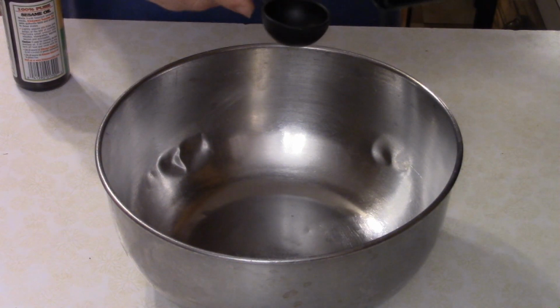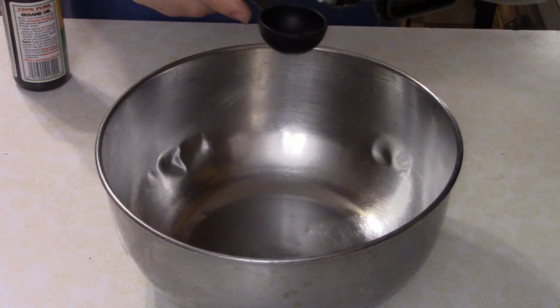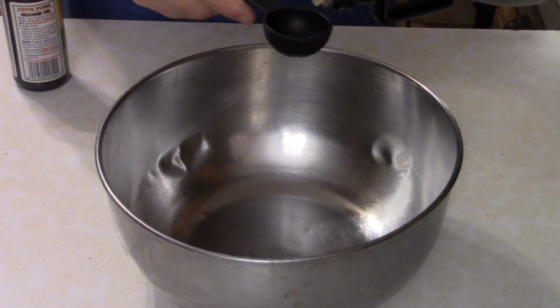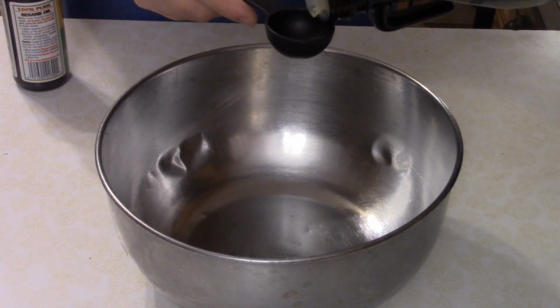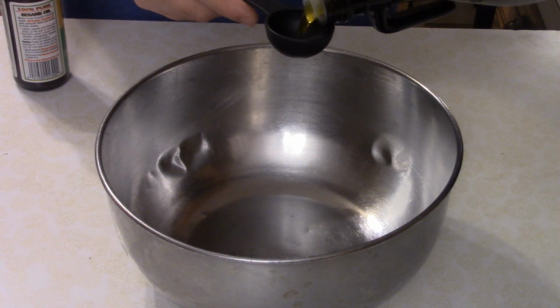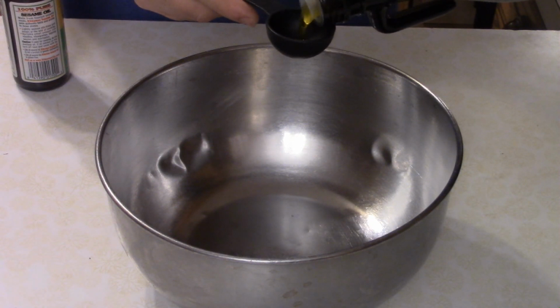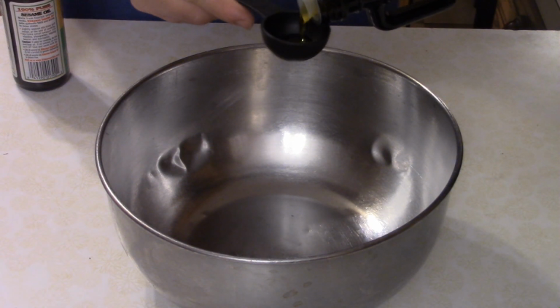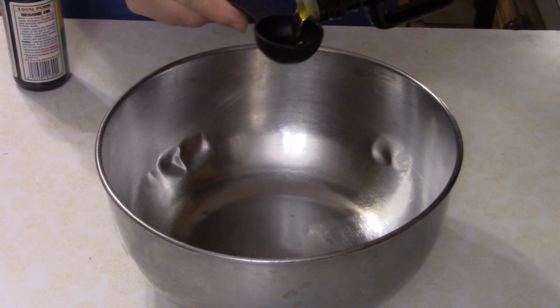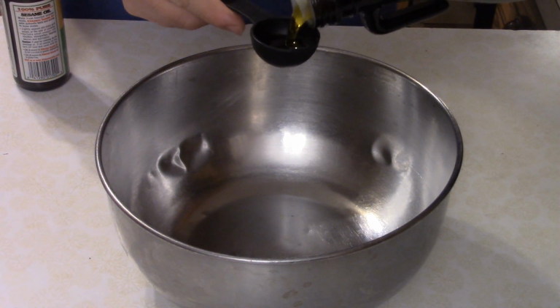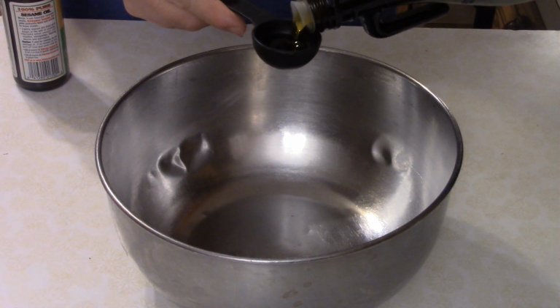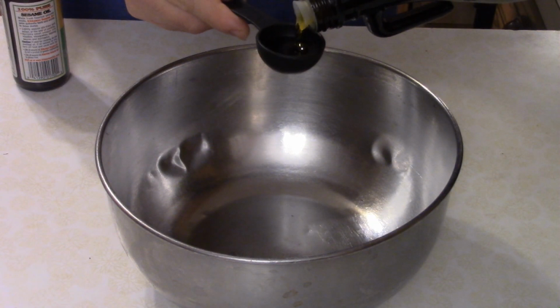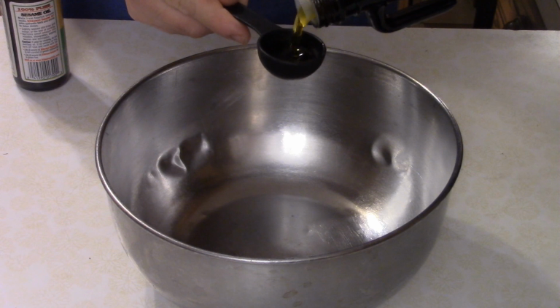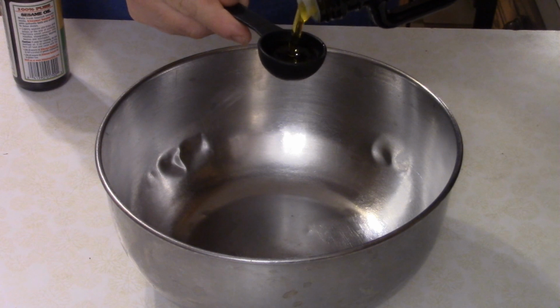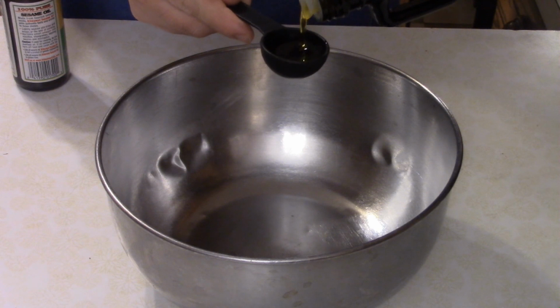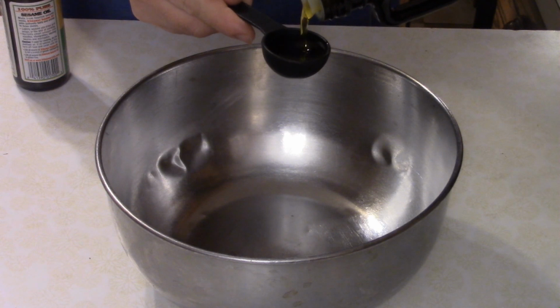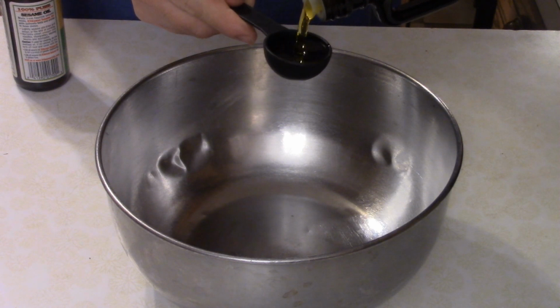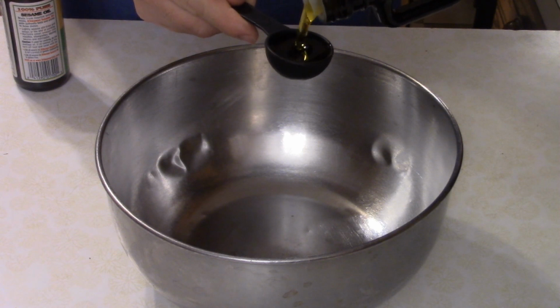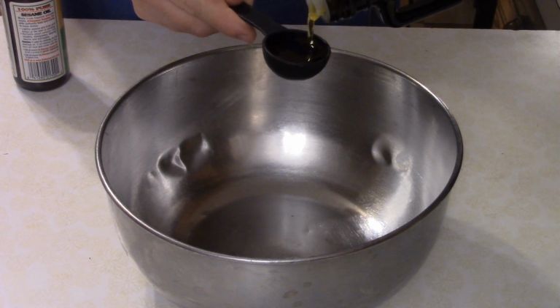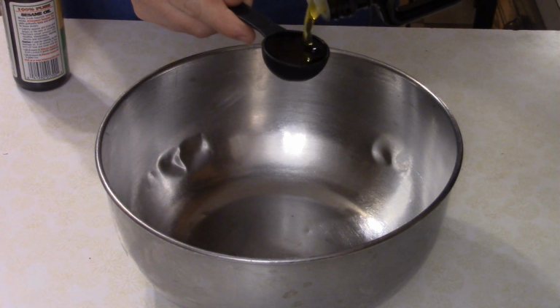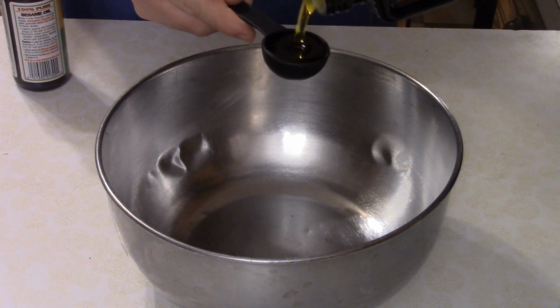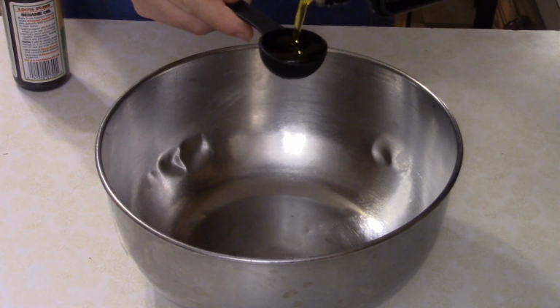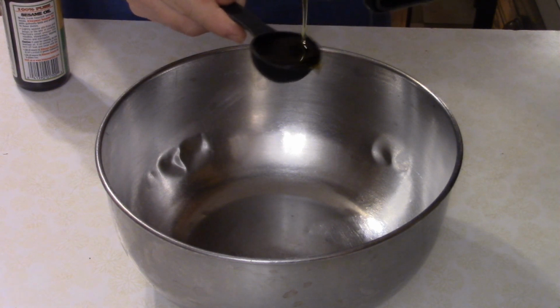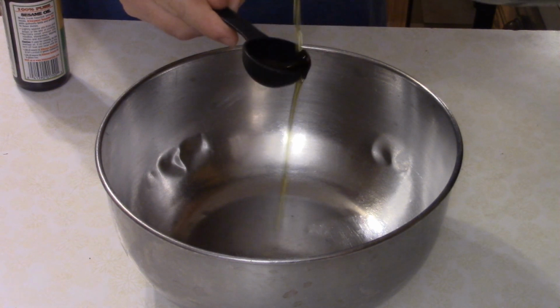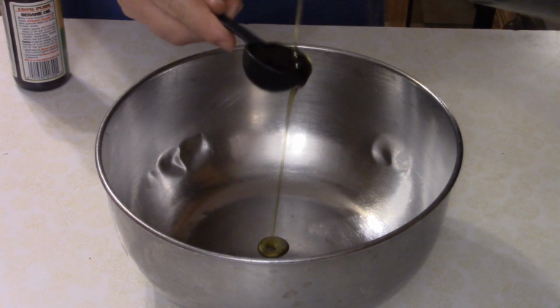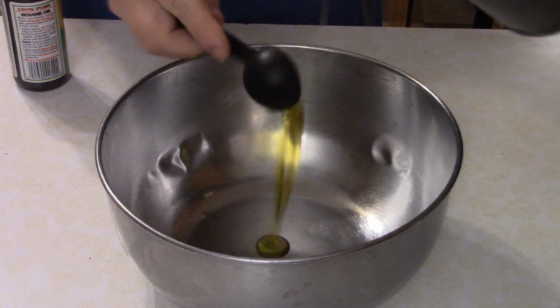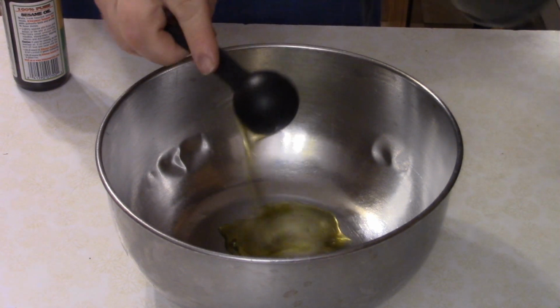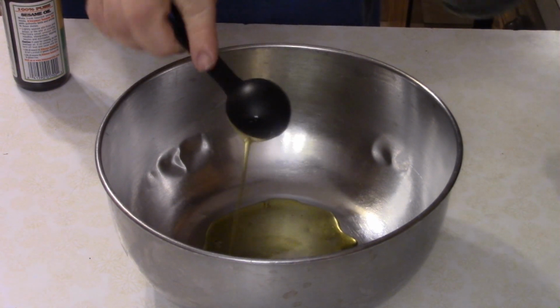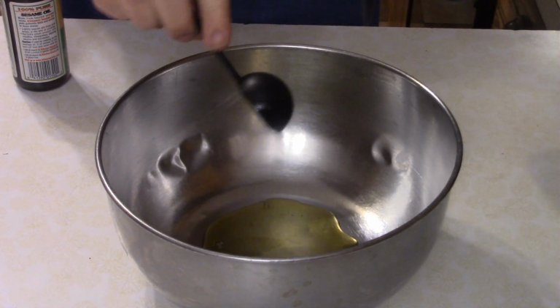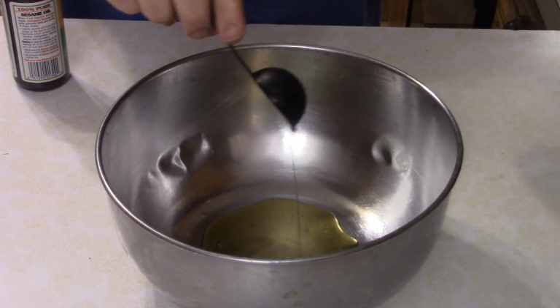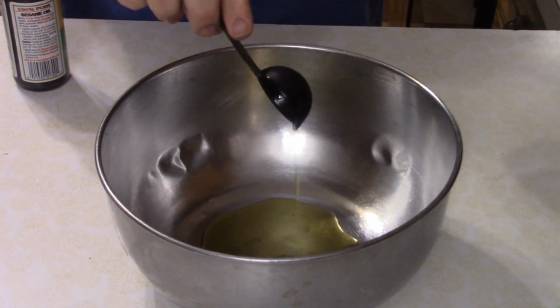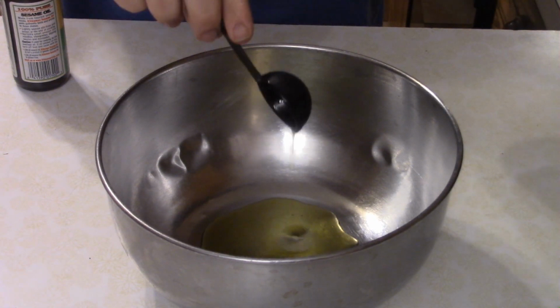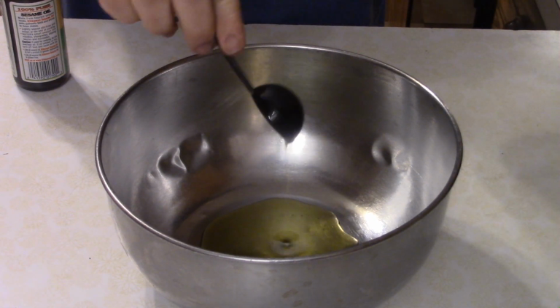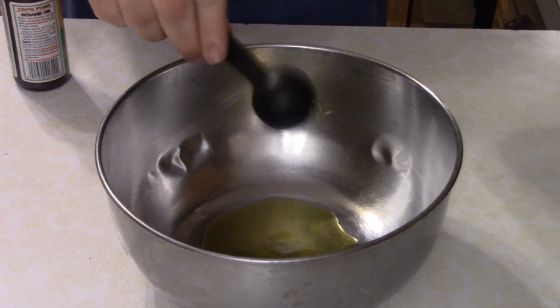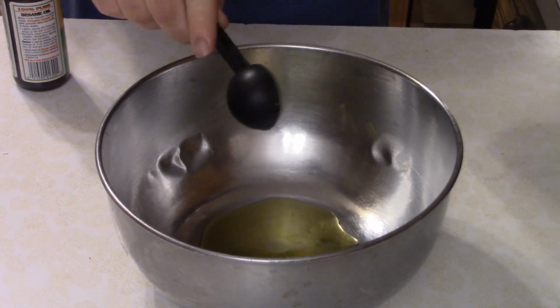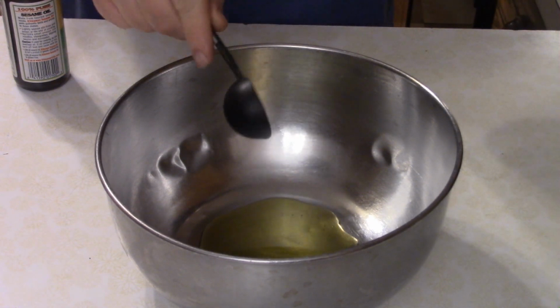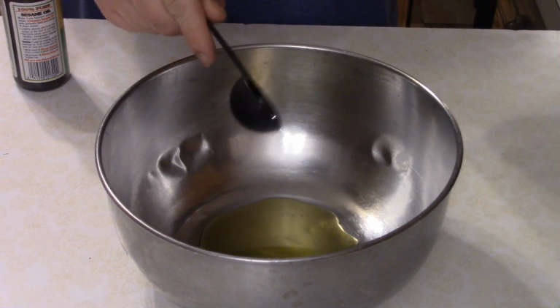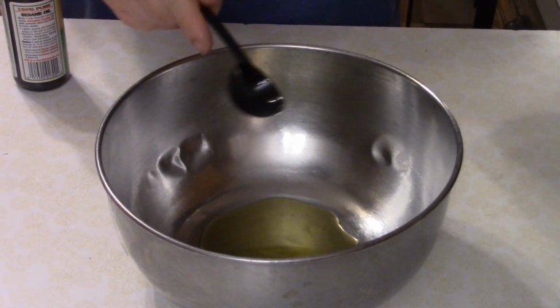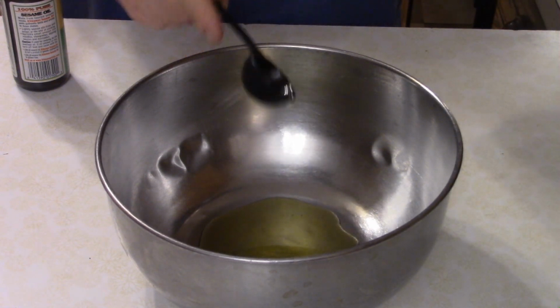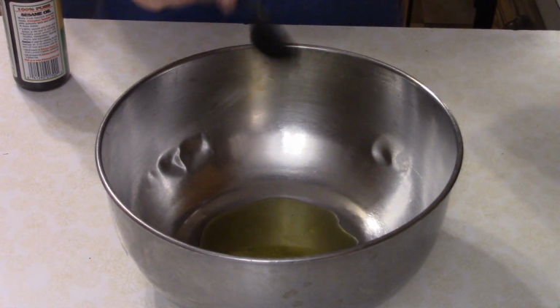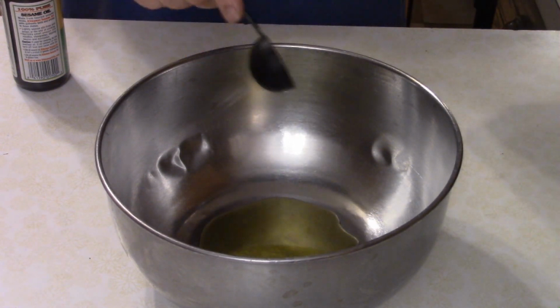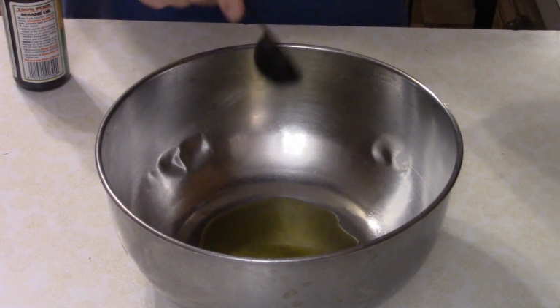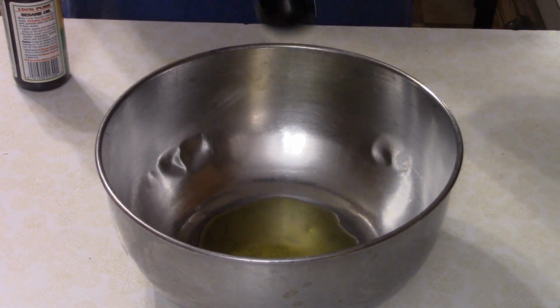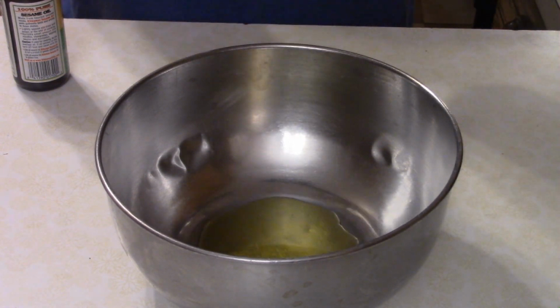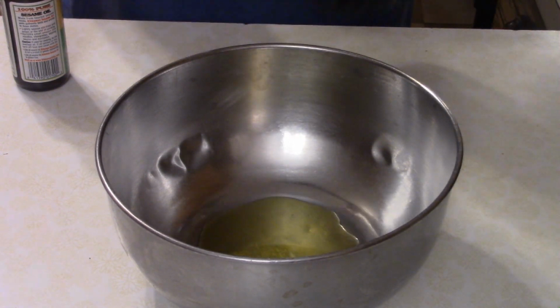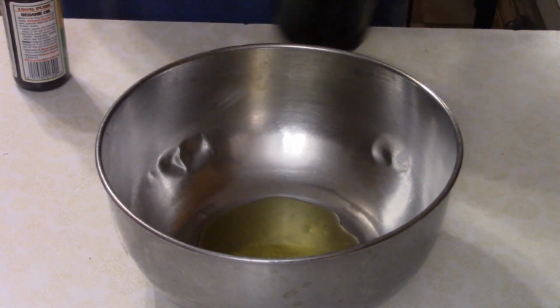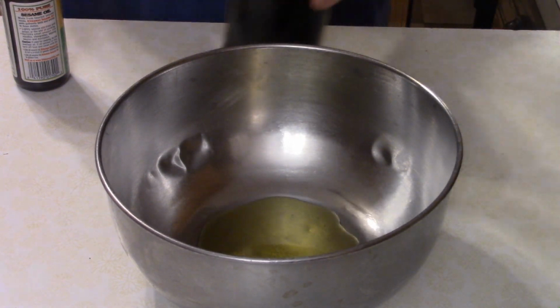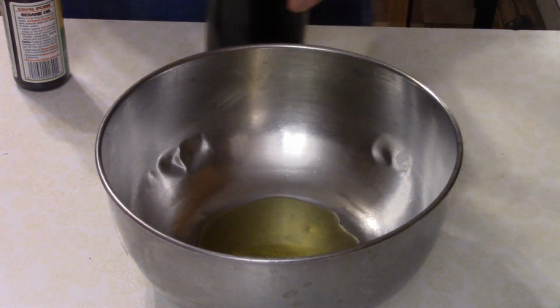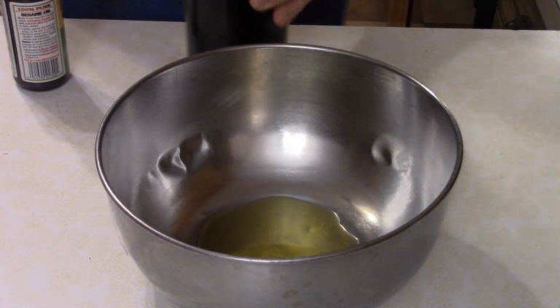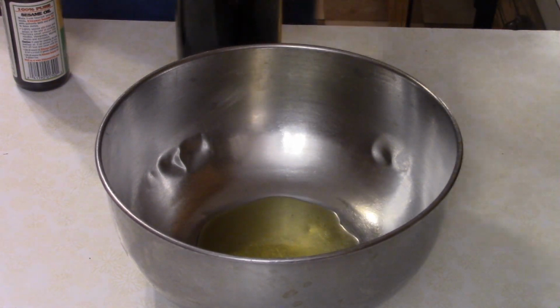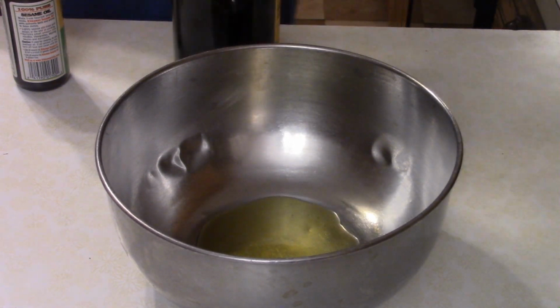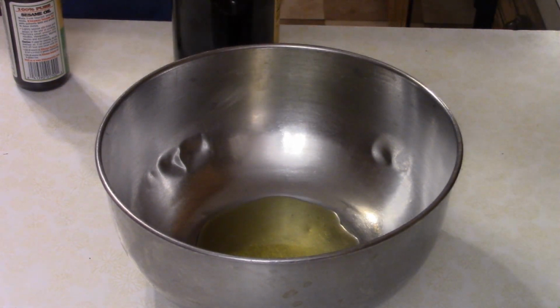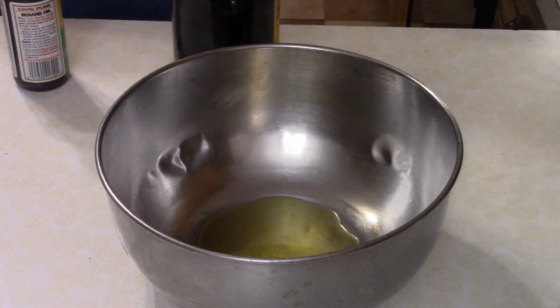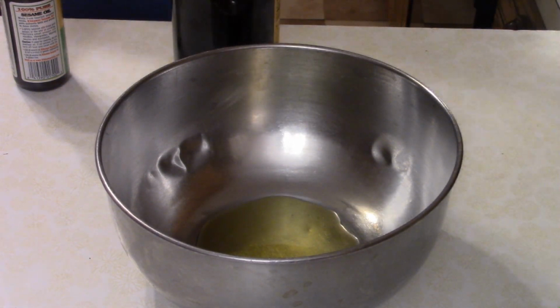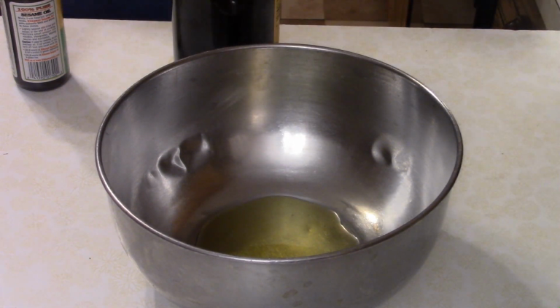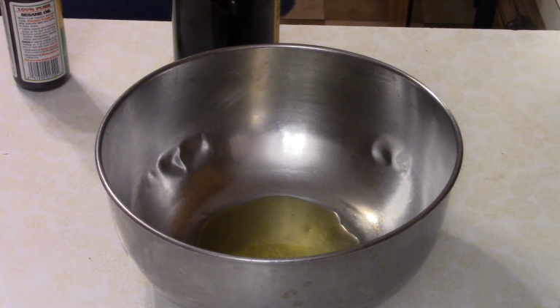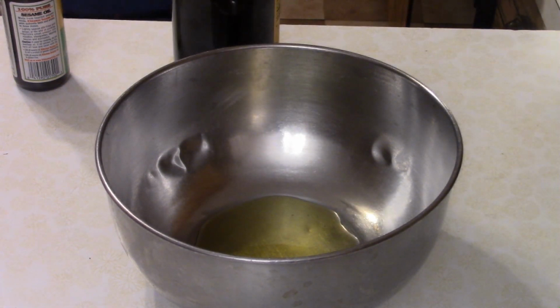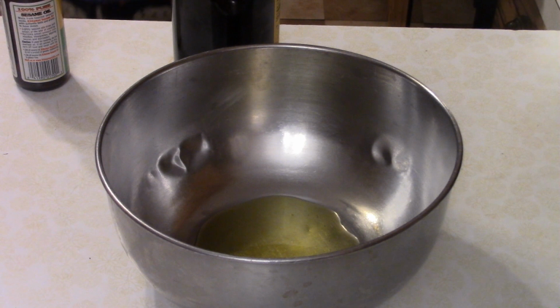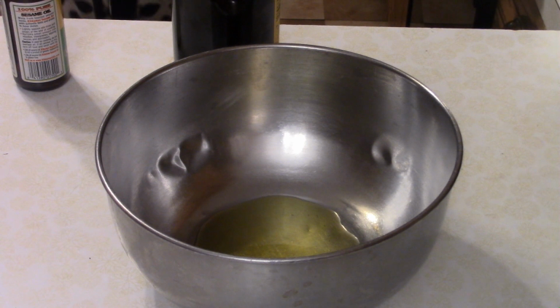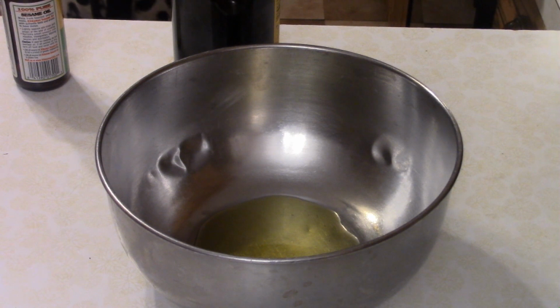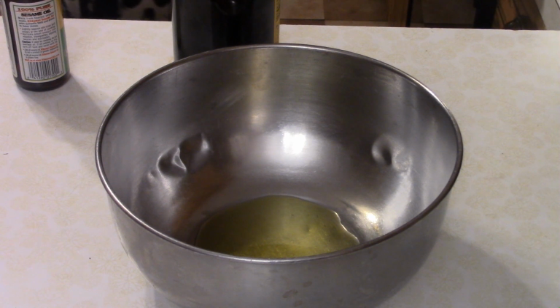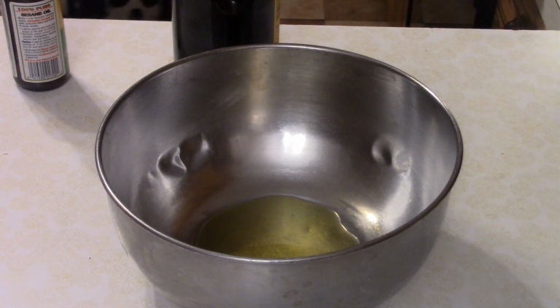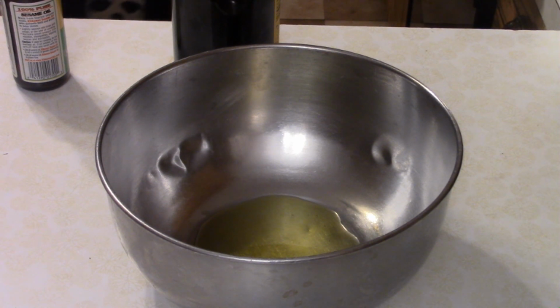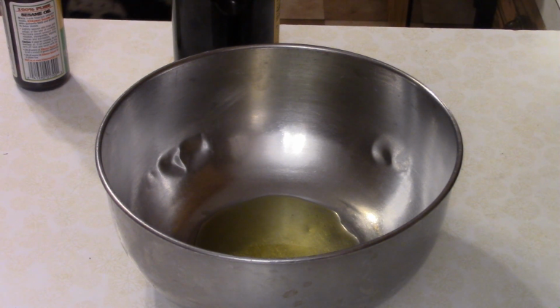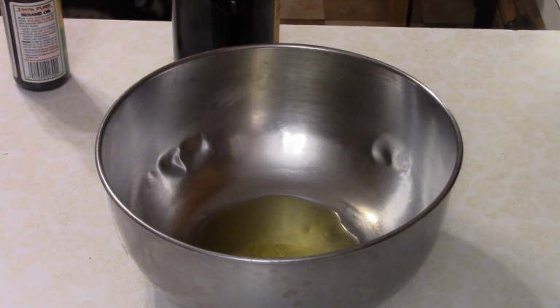Welcome to Dave's Cookin' Show, and for you today, we have Korean pork chops.